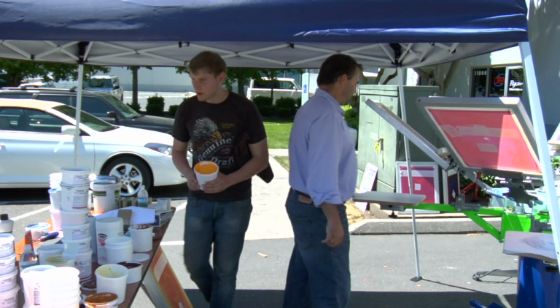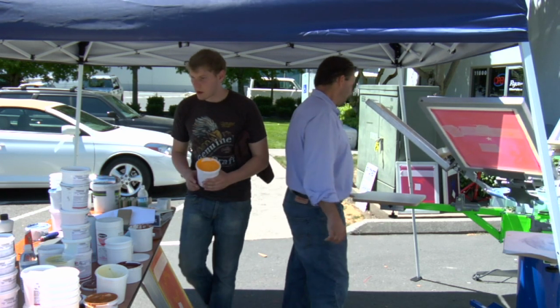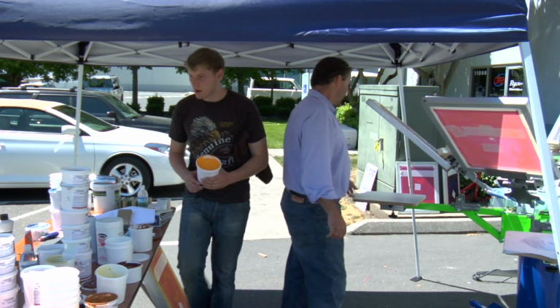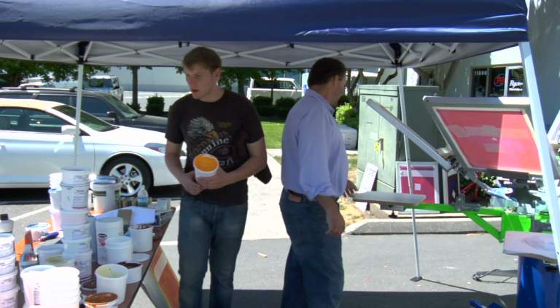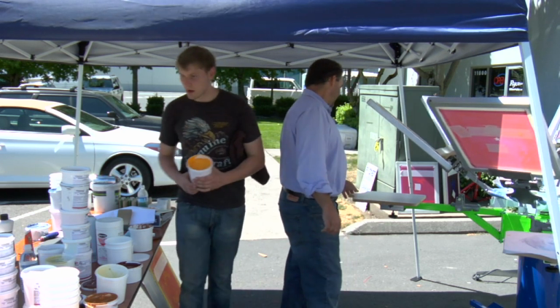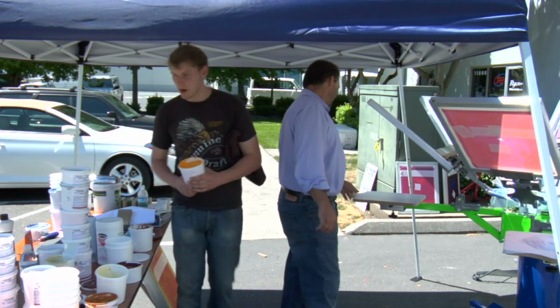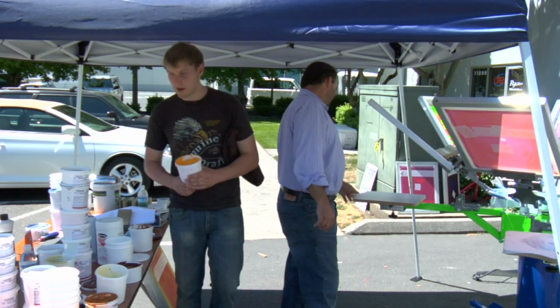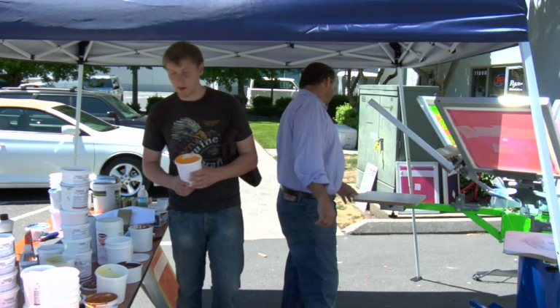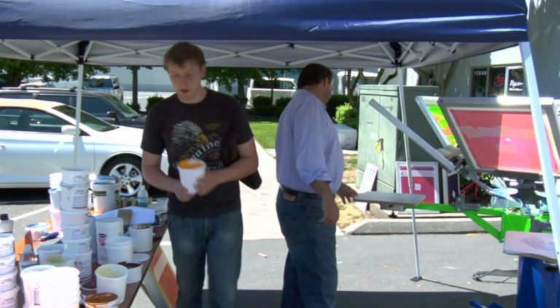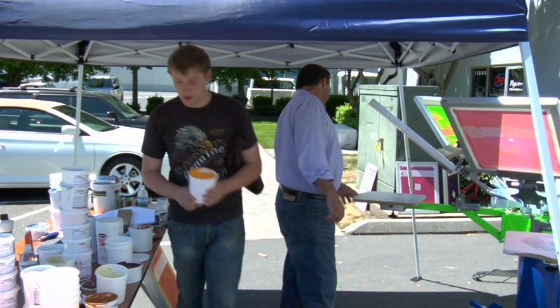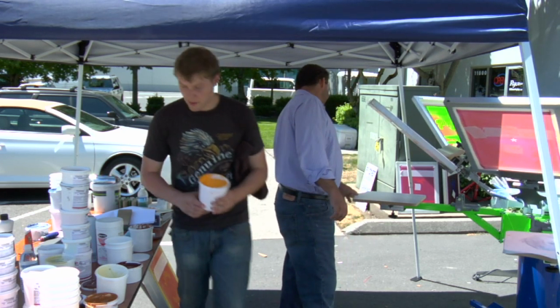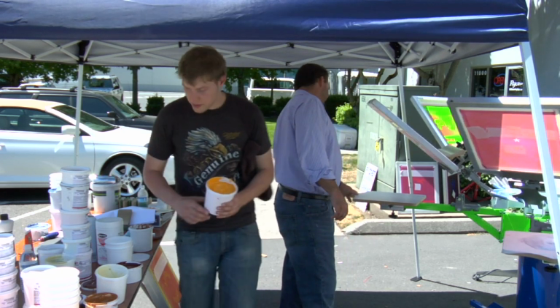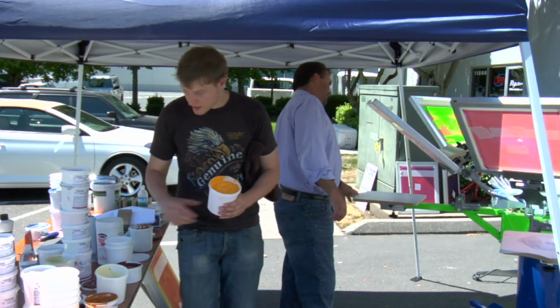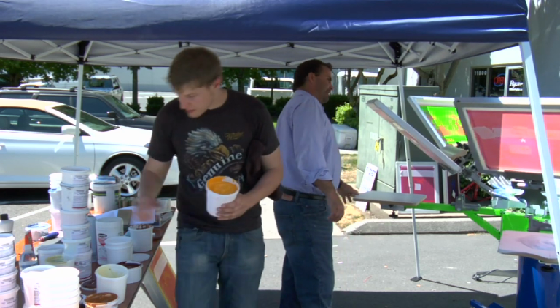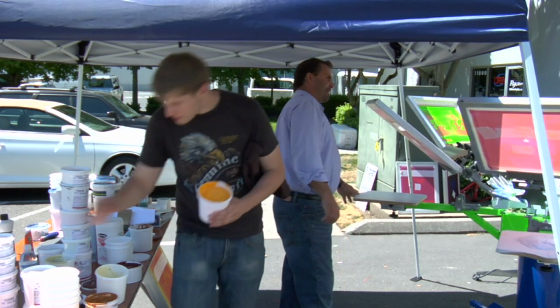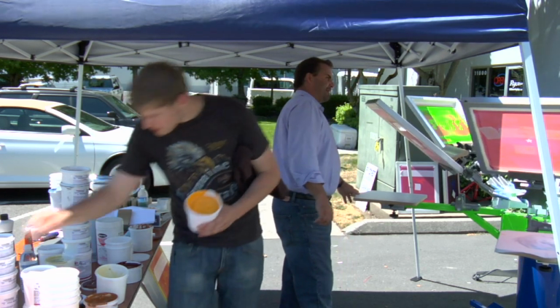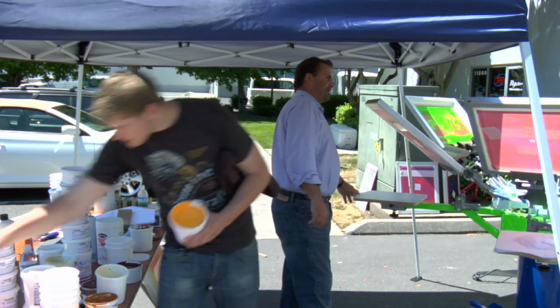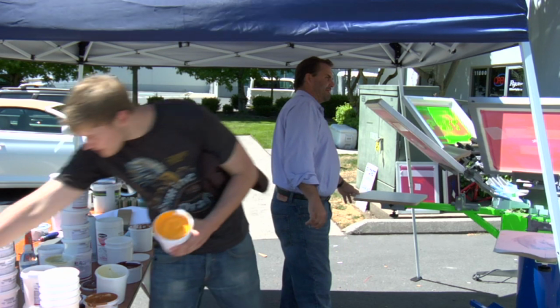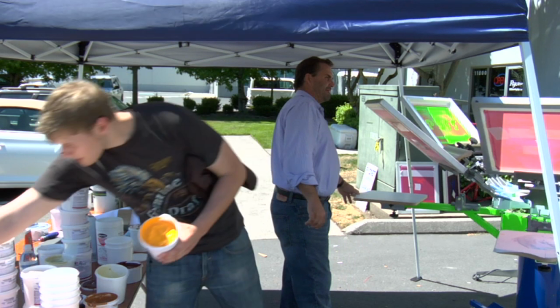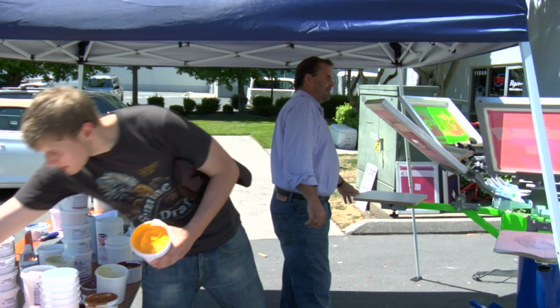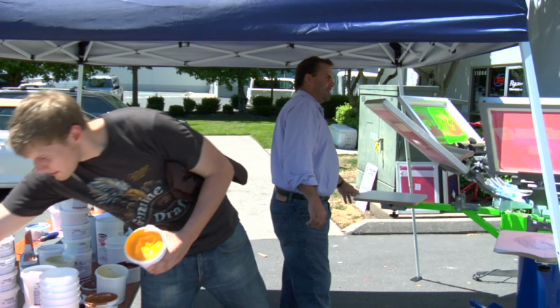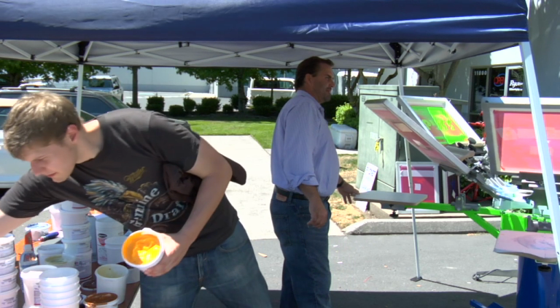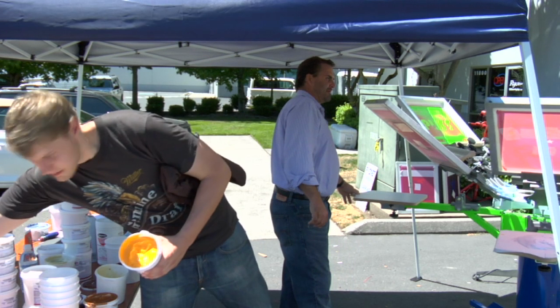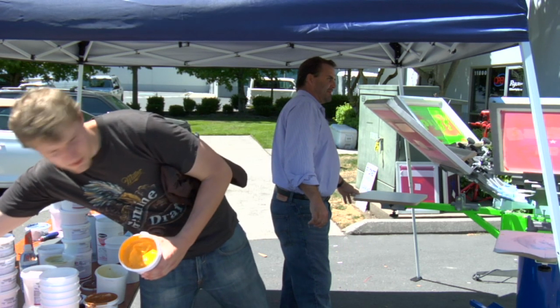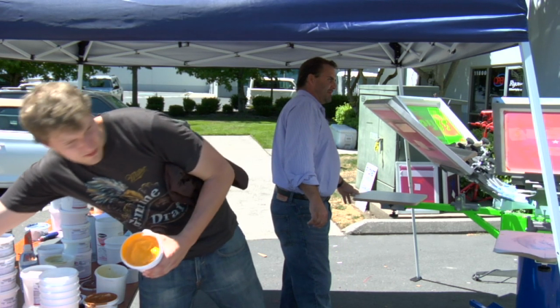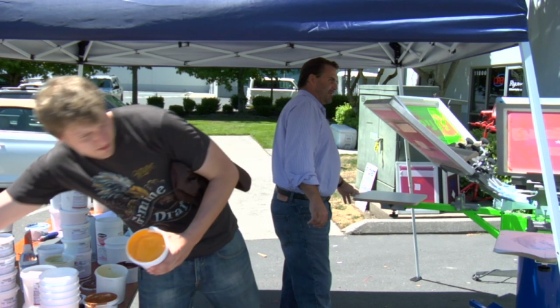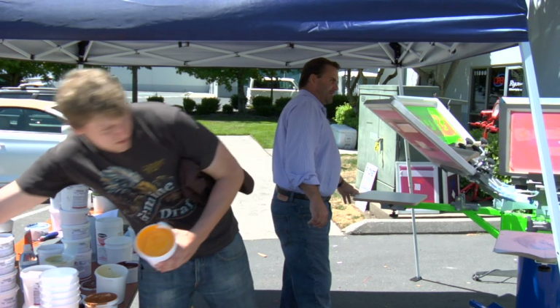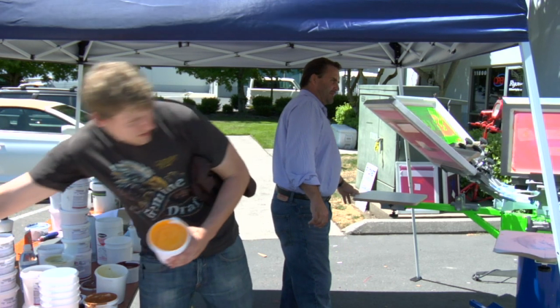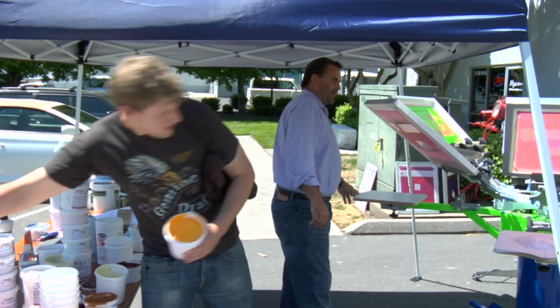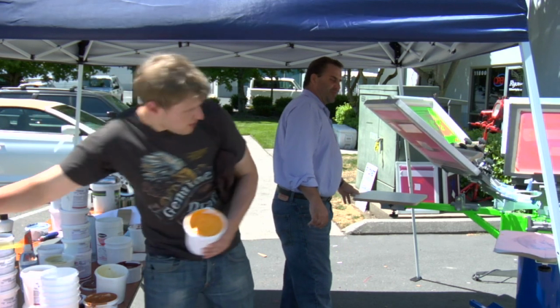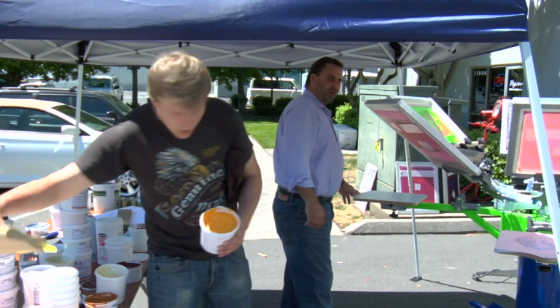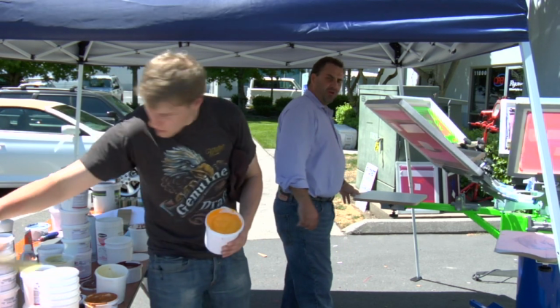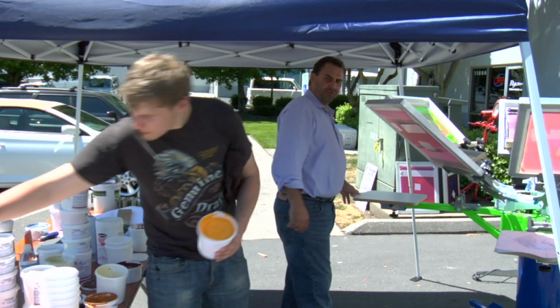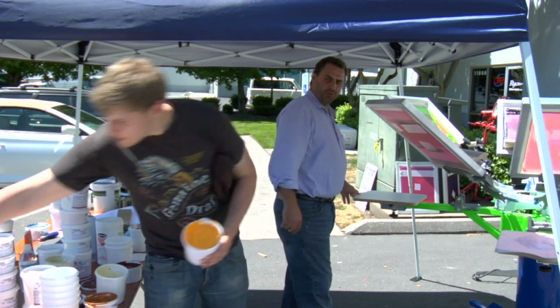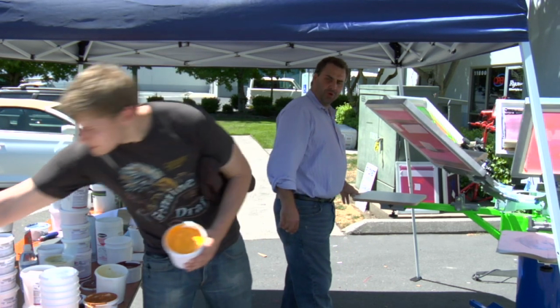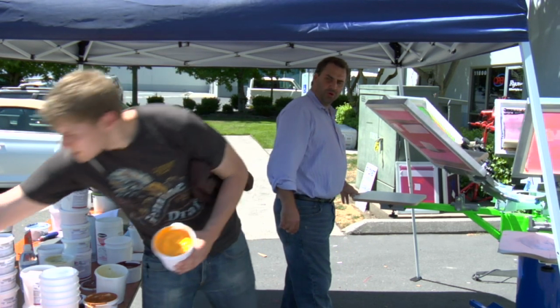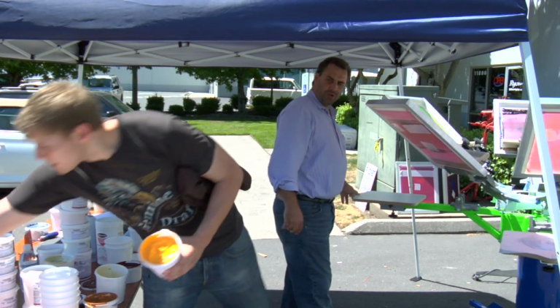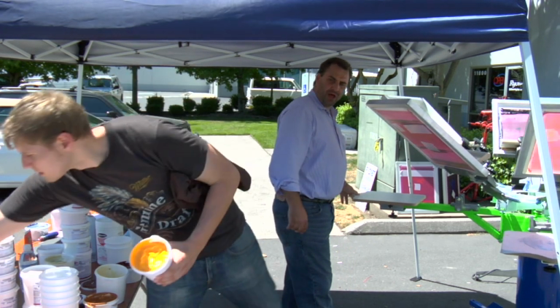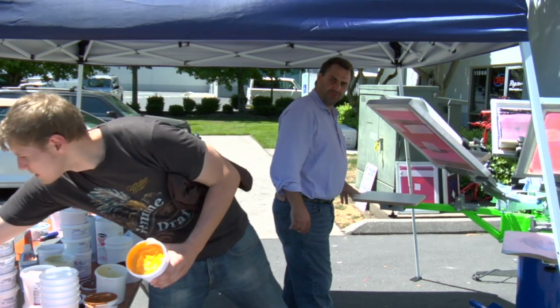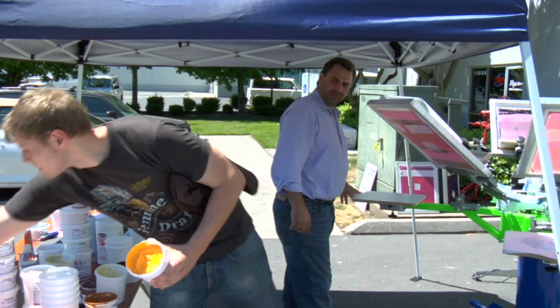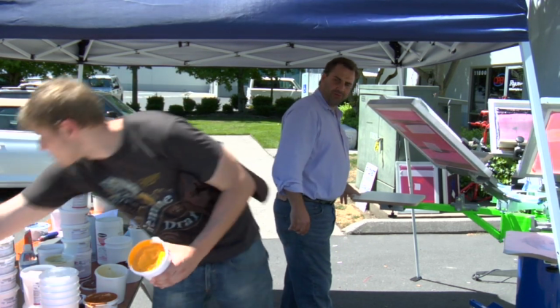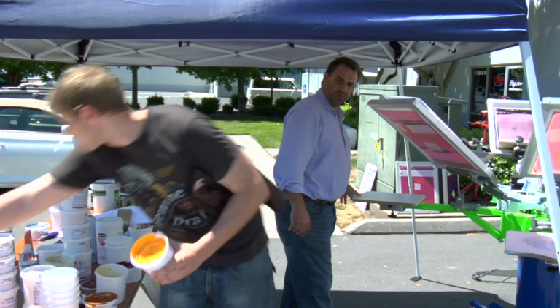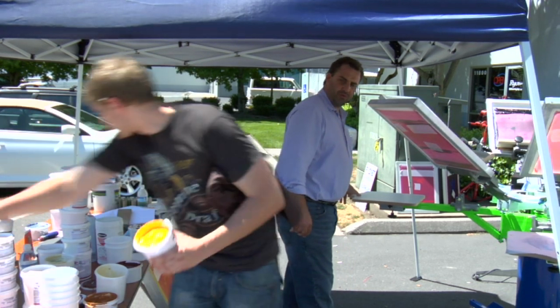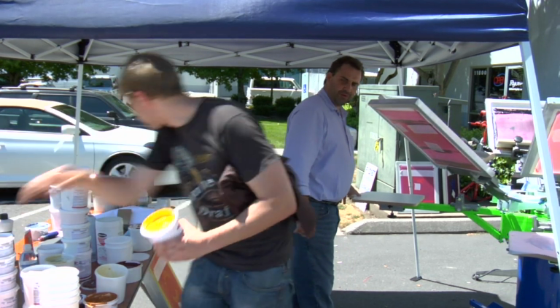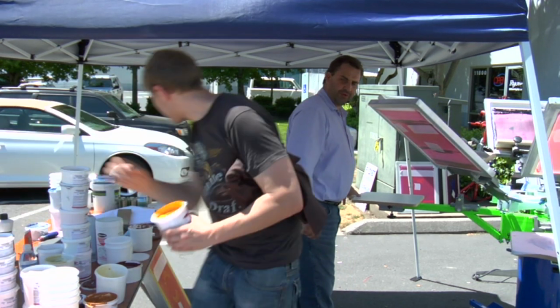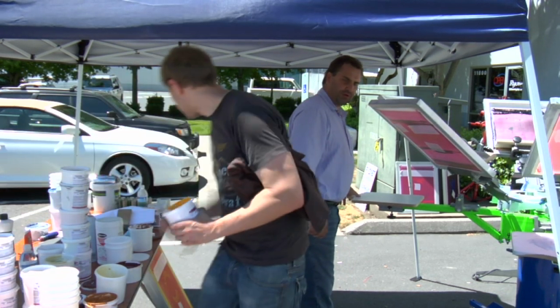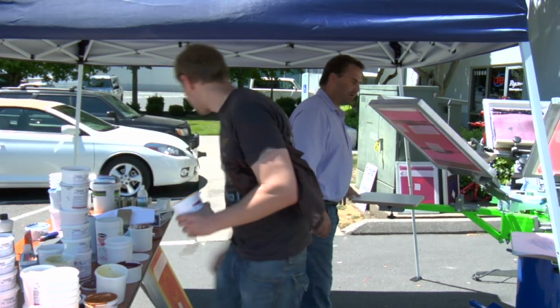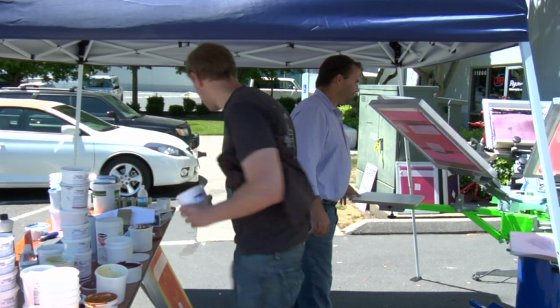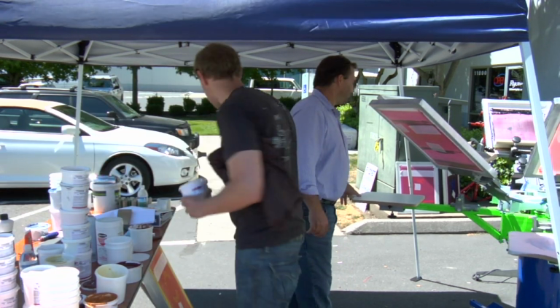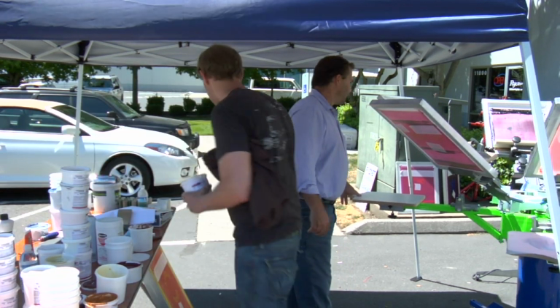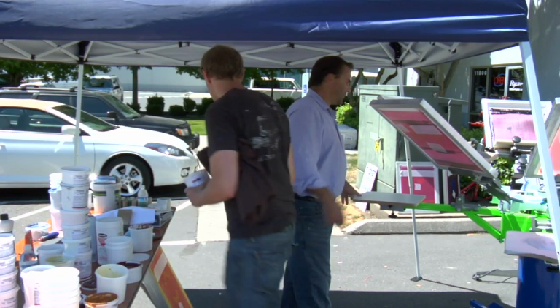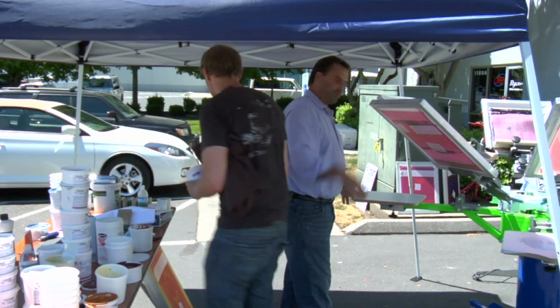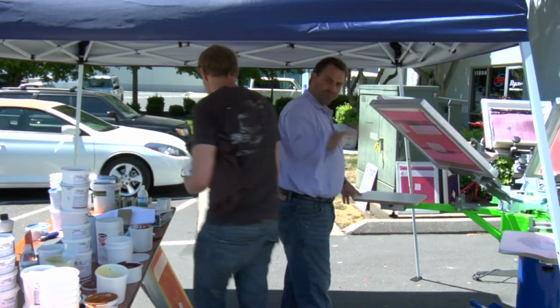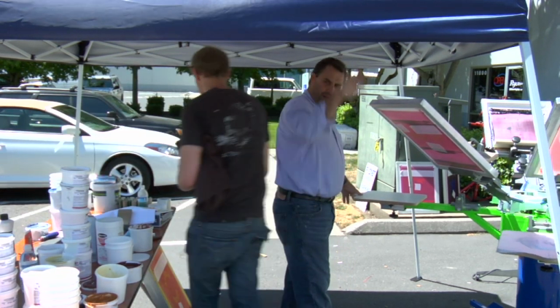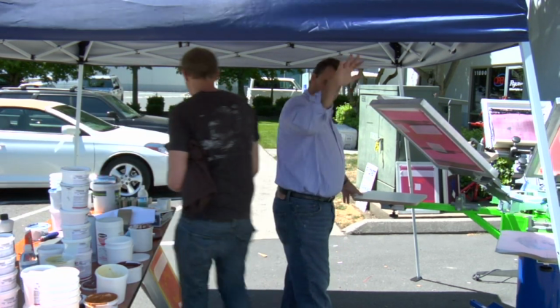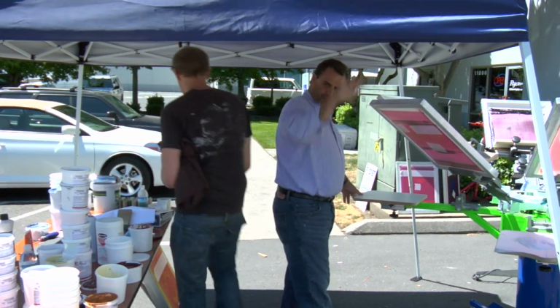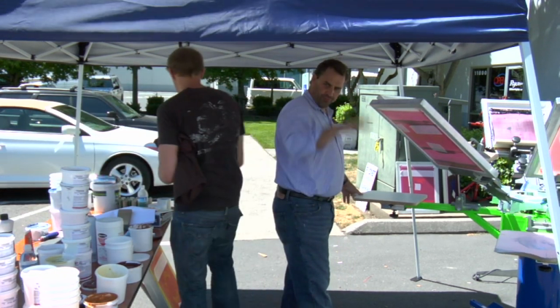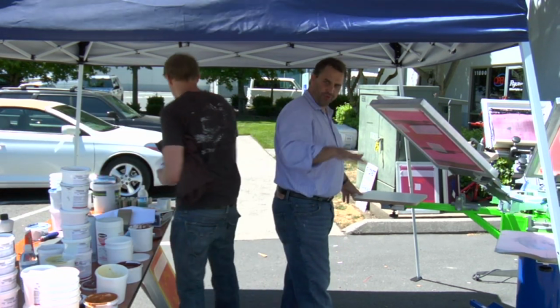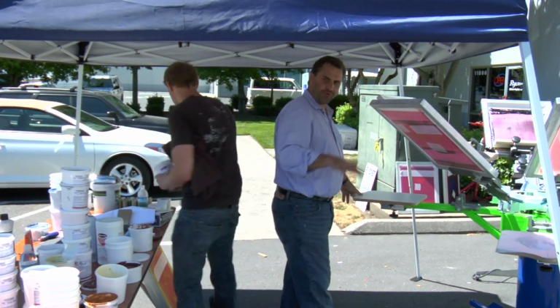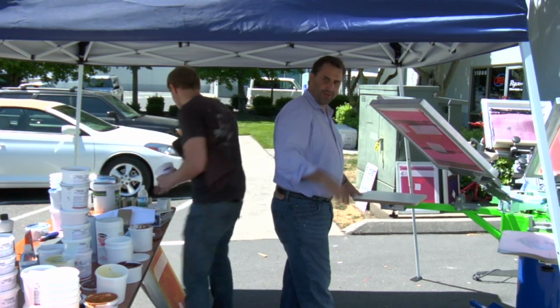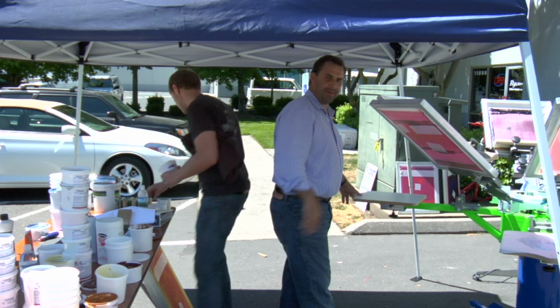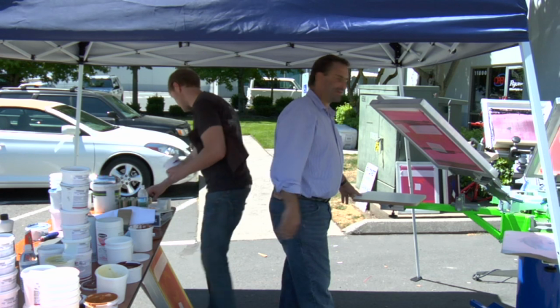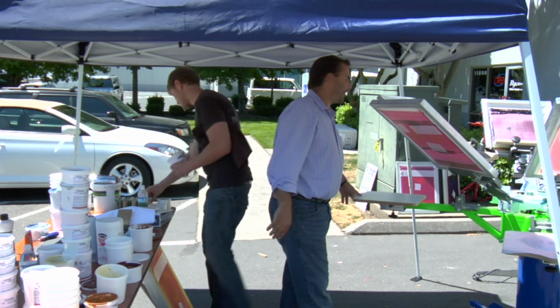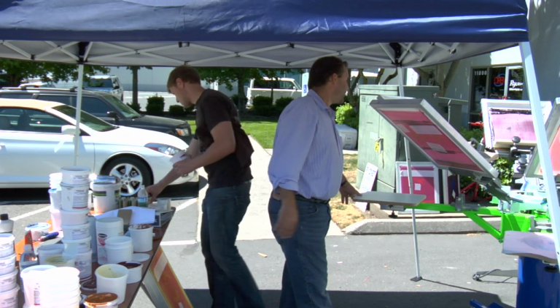We'll go ahead and flash this so I can register the other color without smearing. This will also go glossy if you over-cure it — it'll start to come back down.